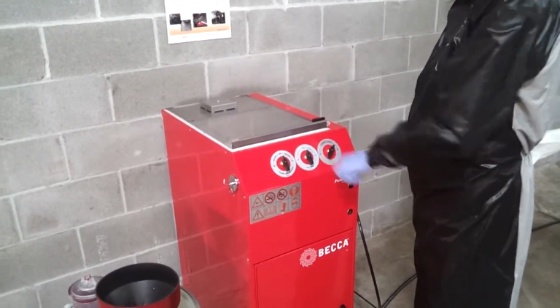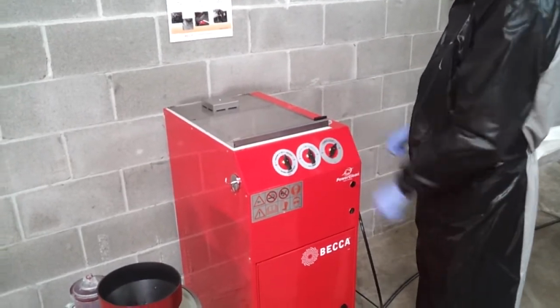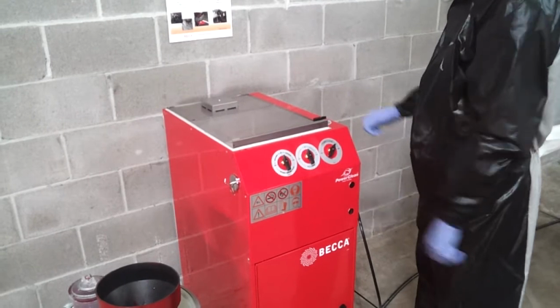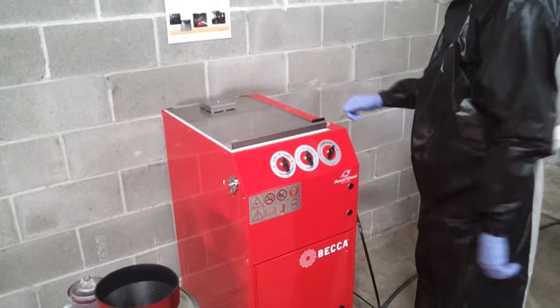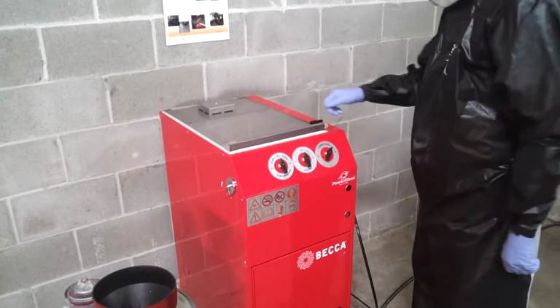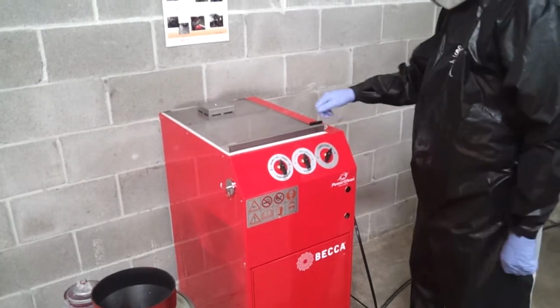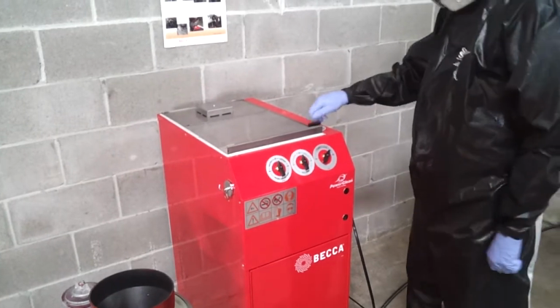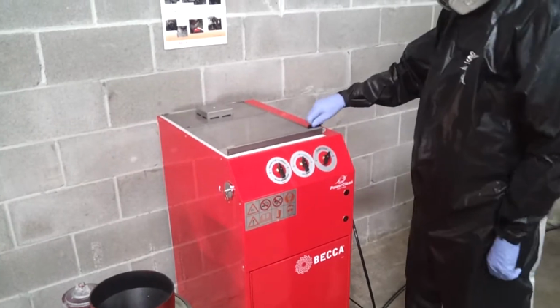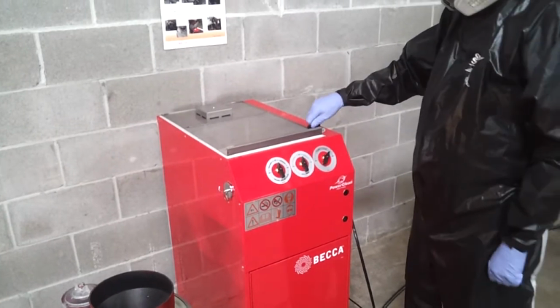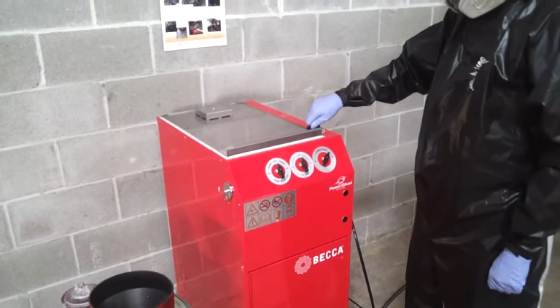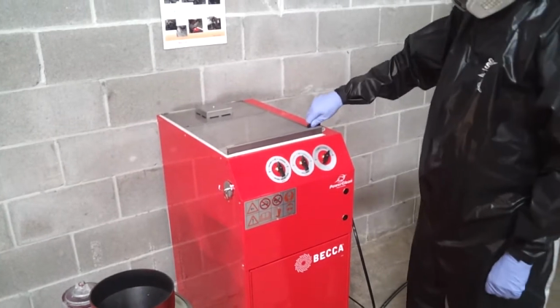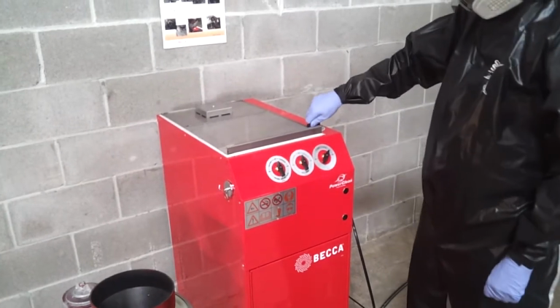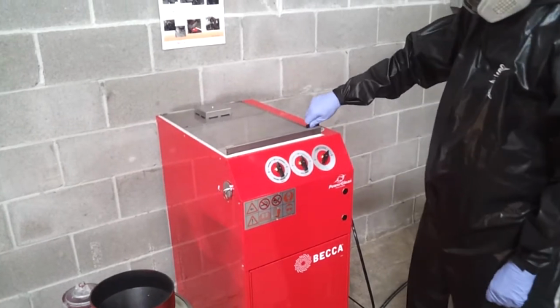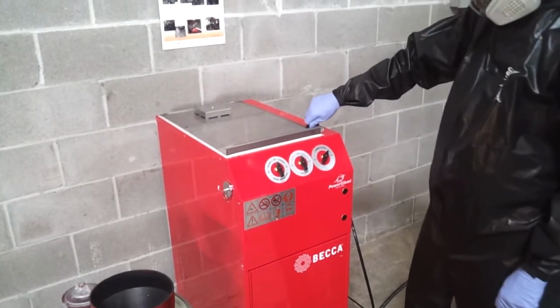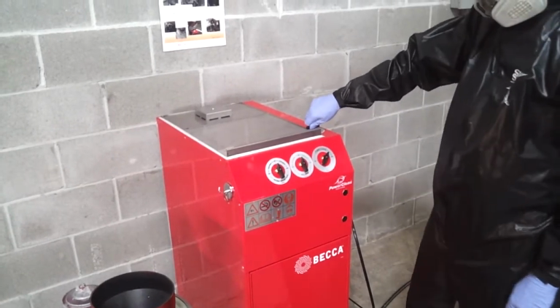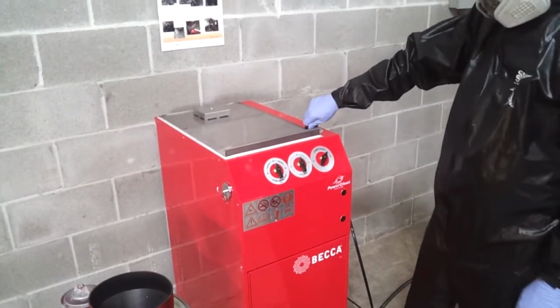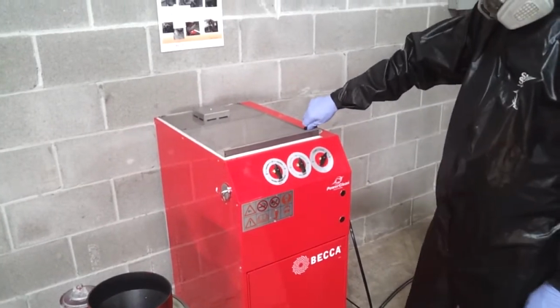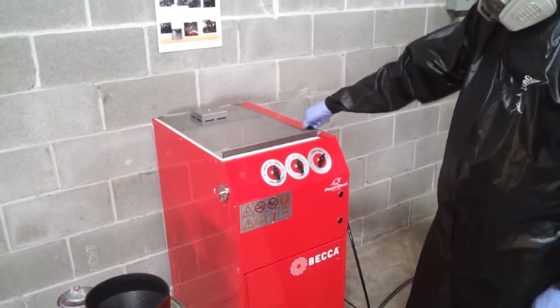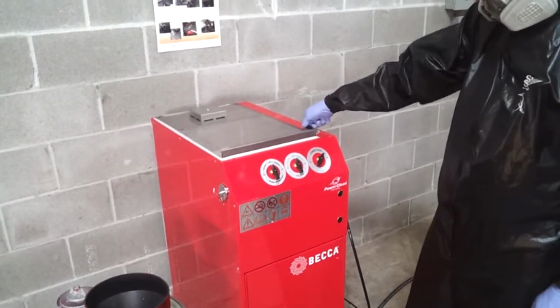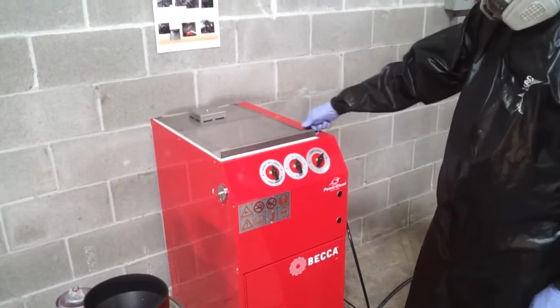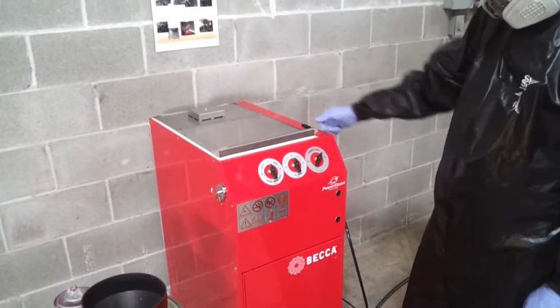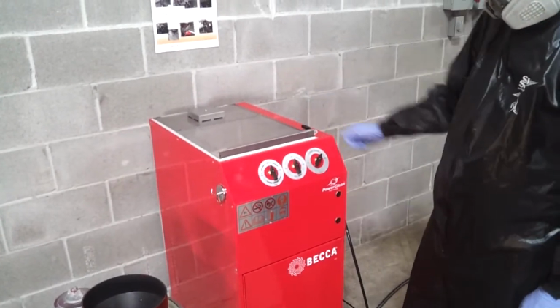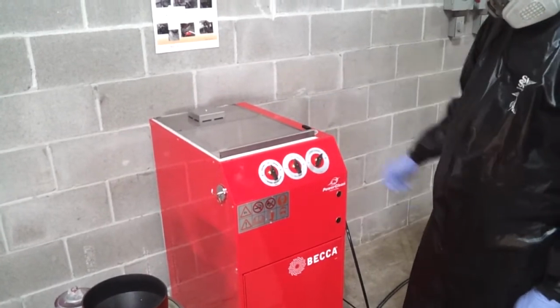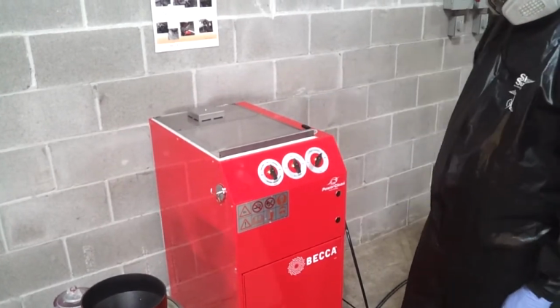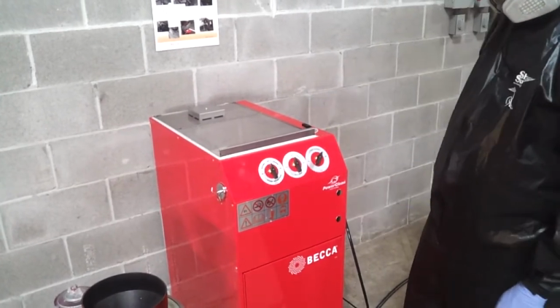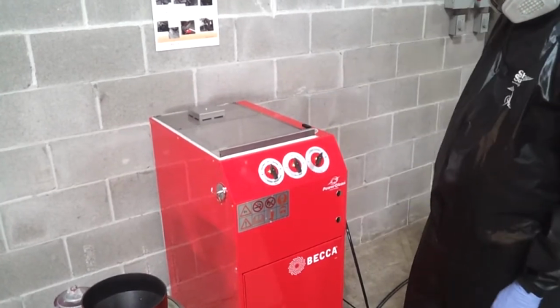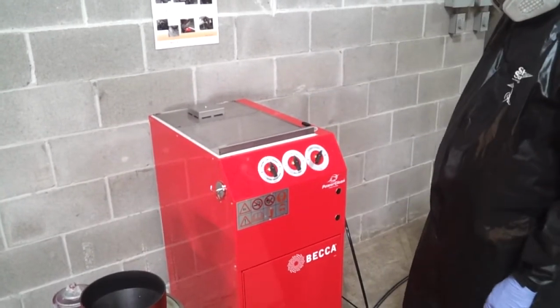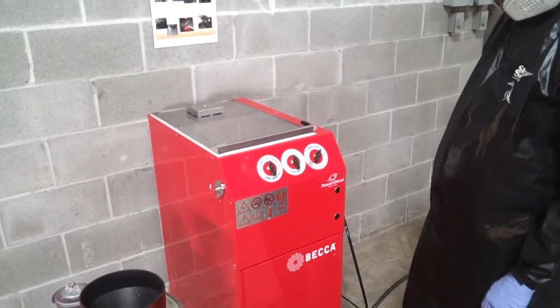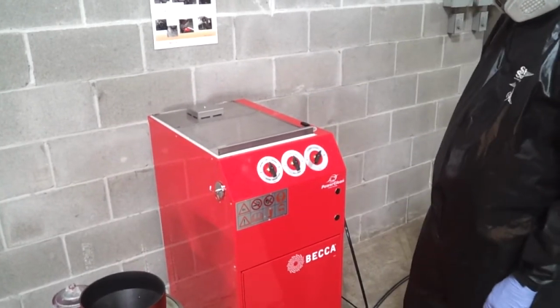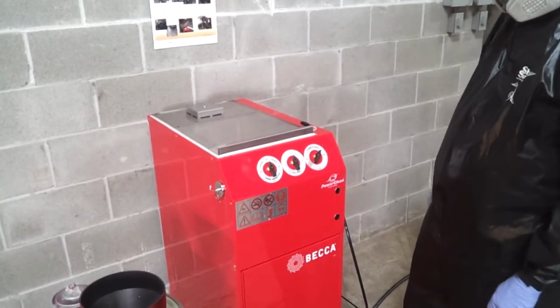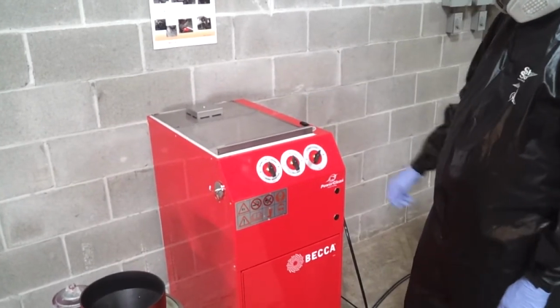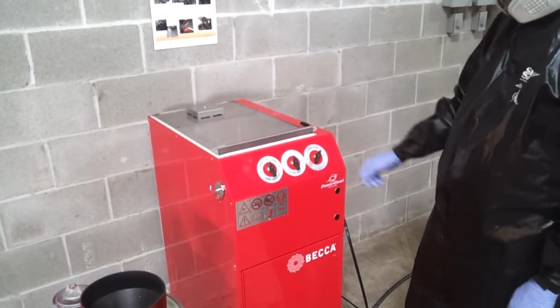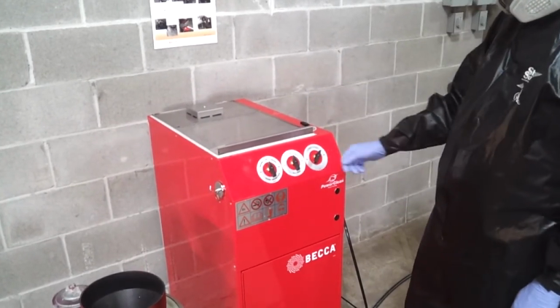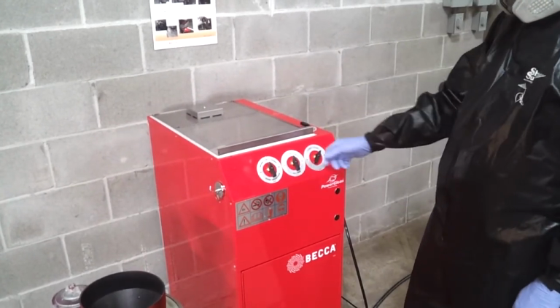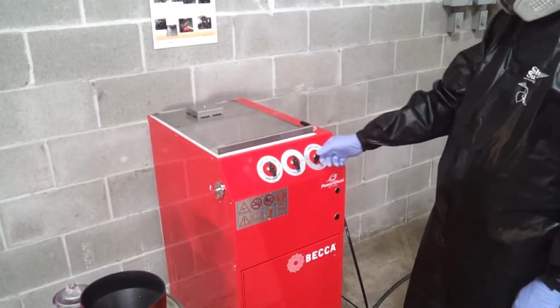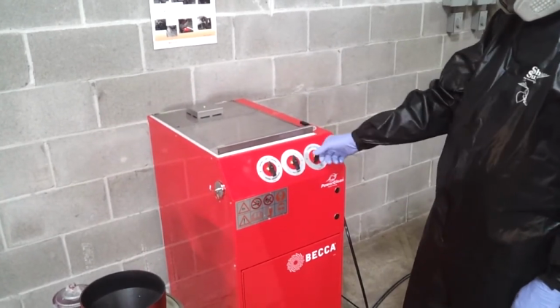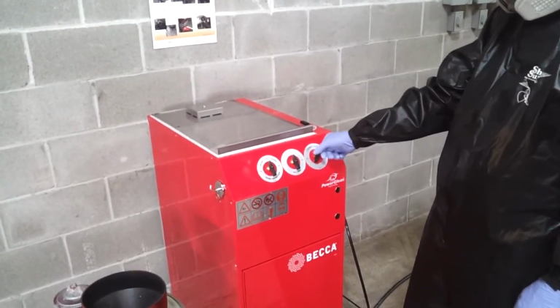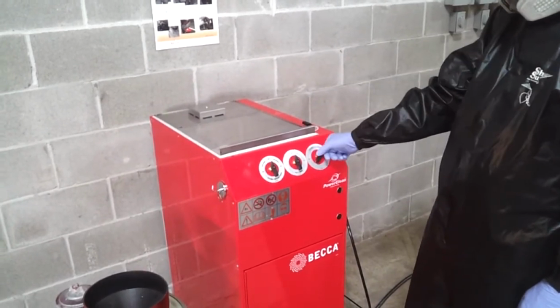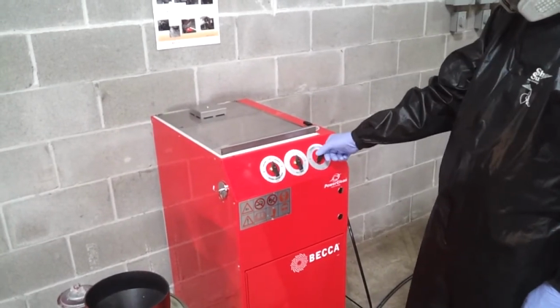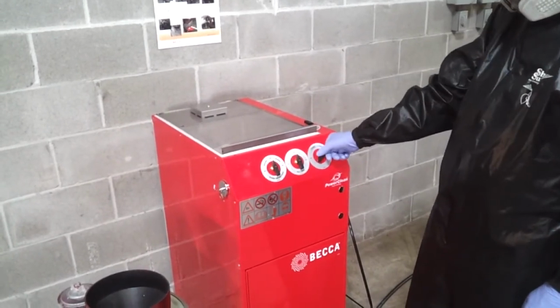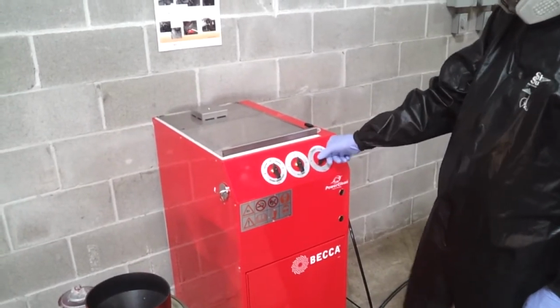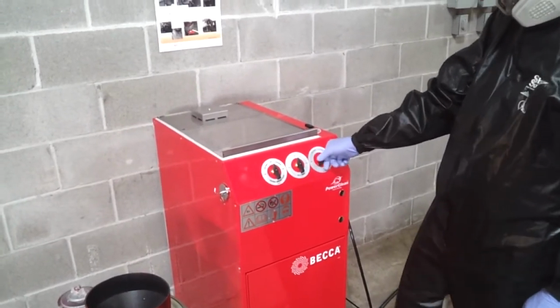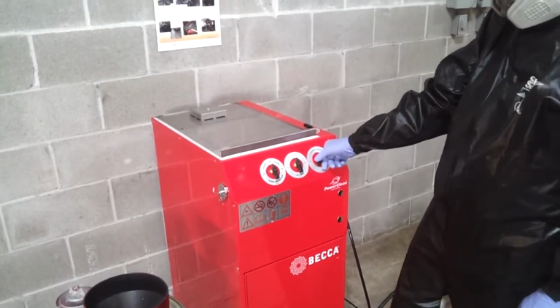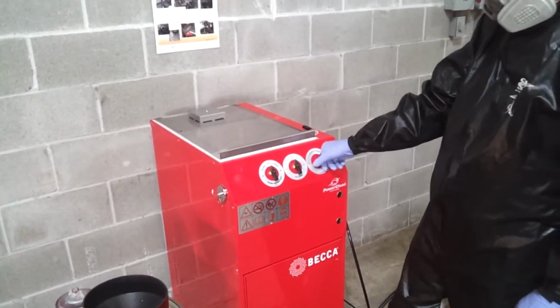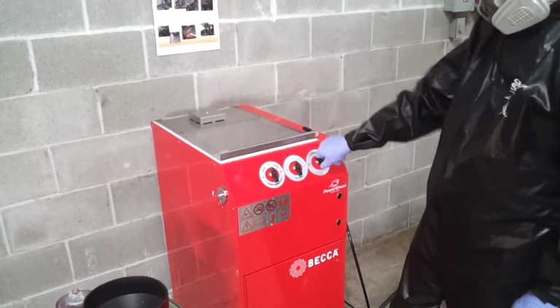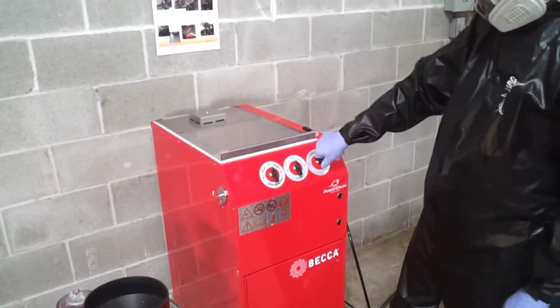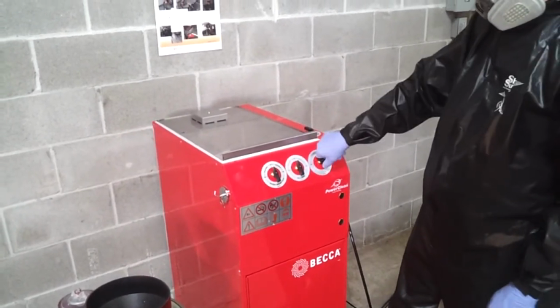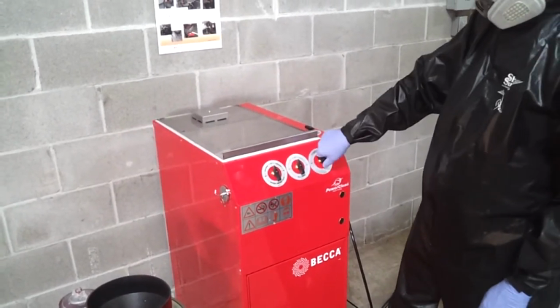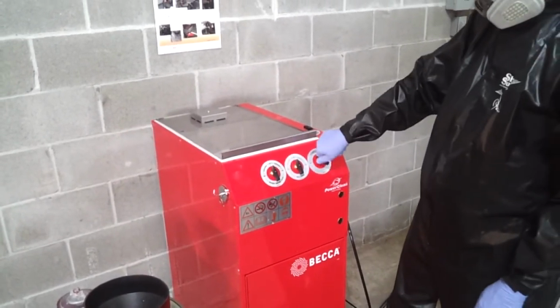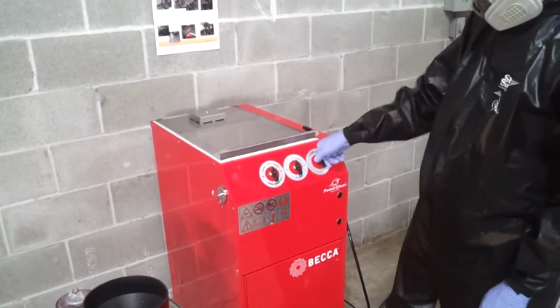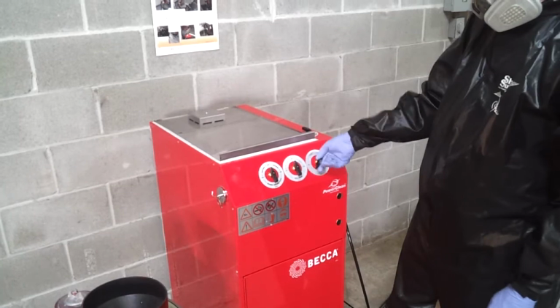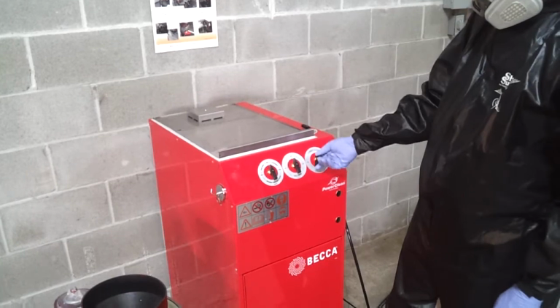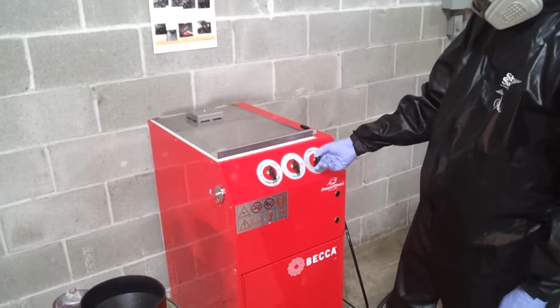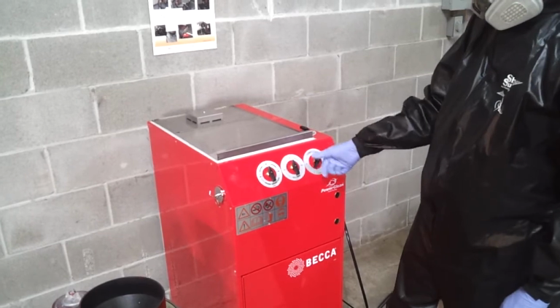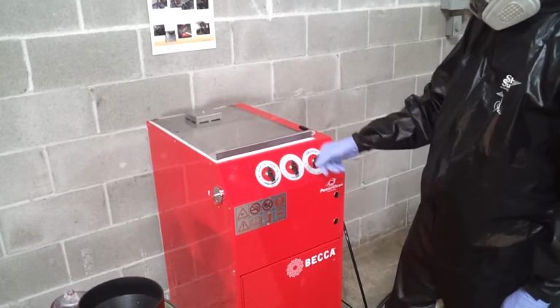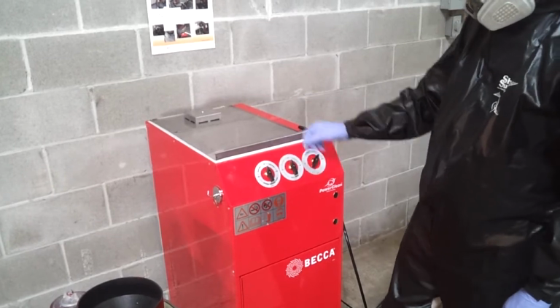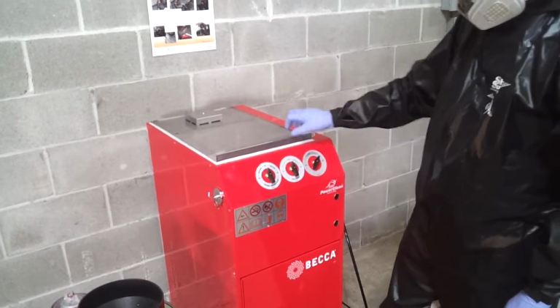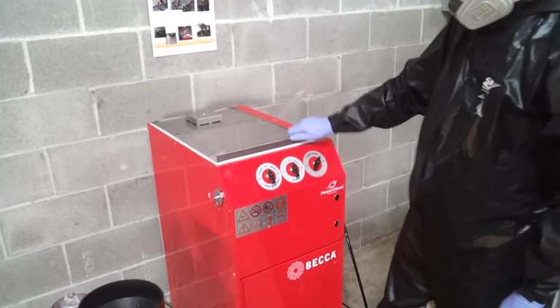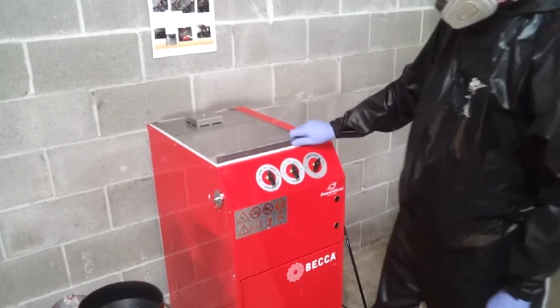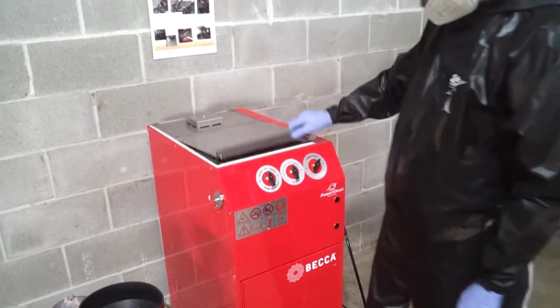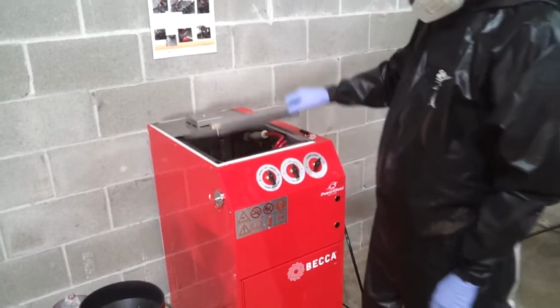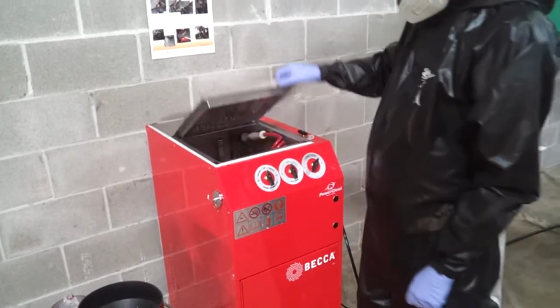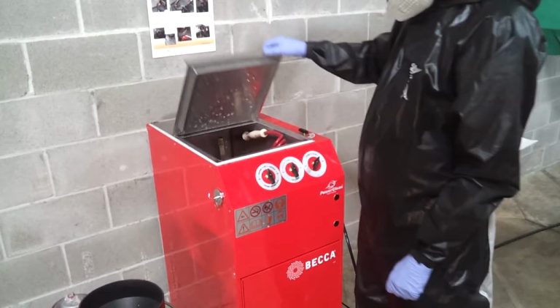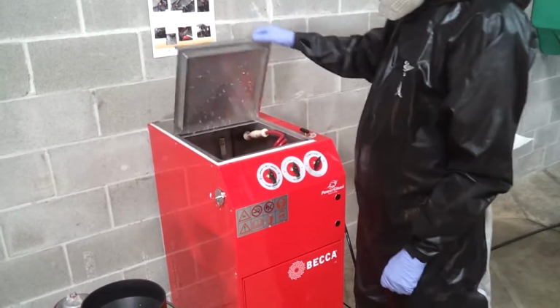Then turn the solvent selector to clean solvent for three to five seconds to rinse off the residues. Turn the wash basin off and reverse the sequence to remove the spray gun. It is now ready for the drying process.